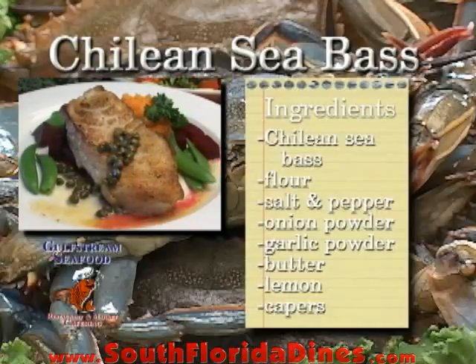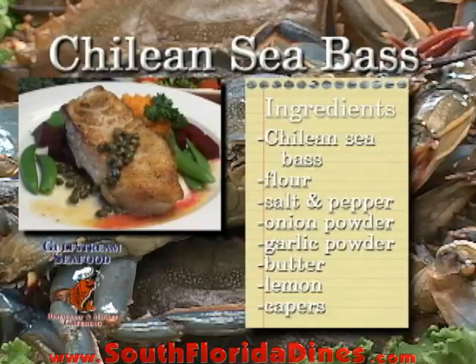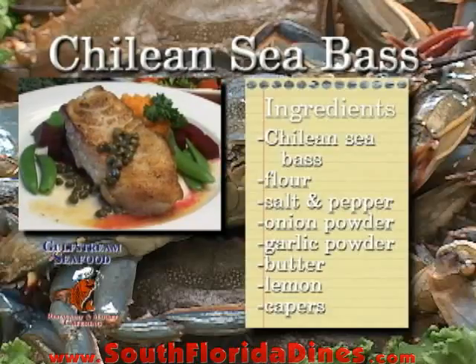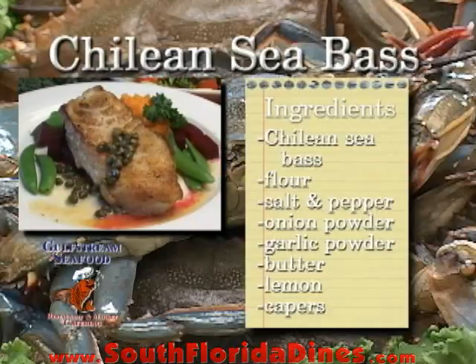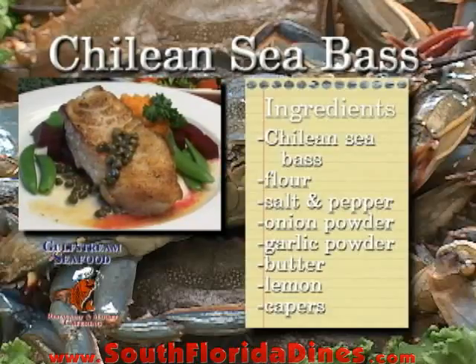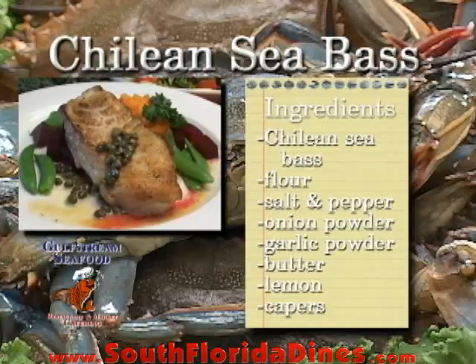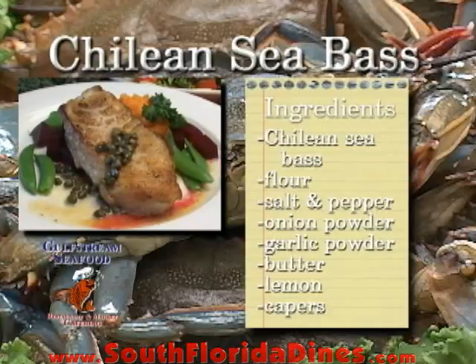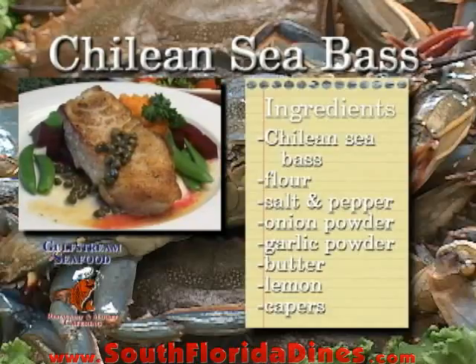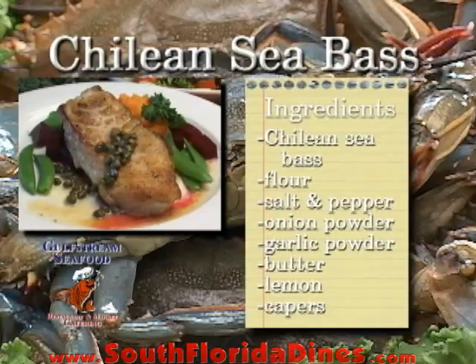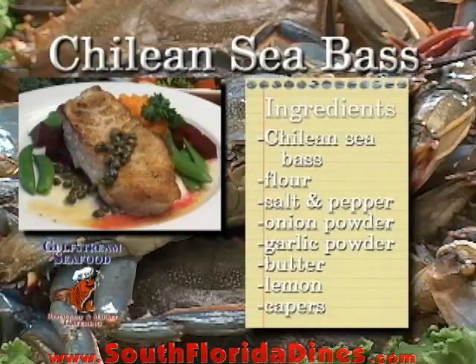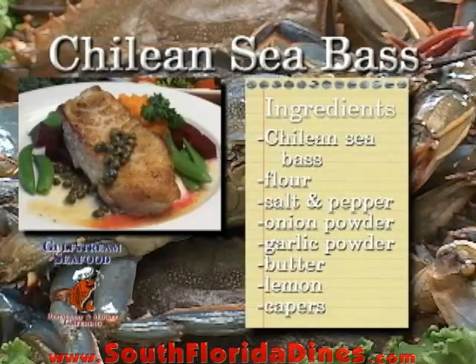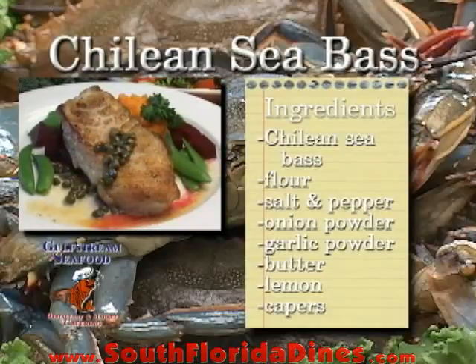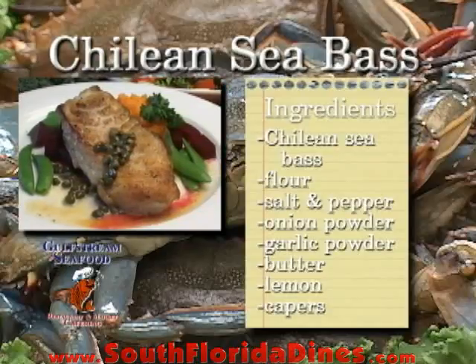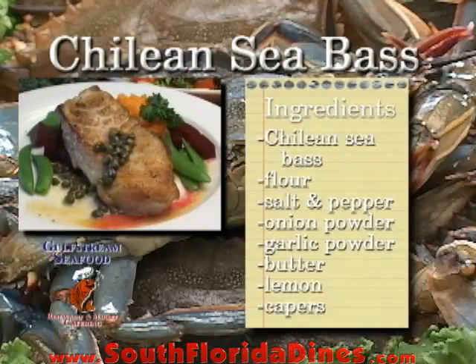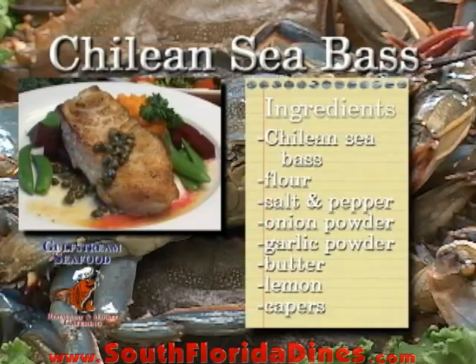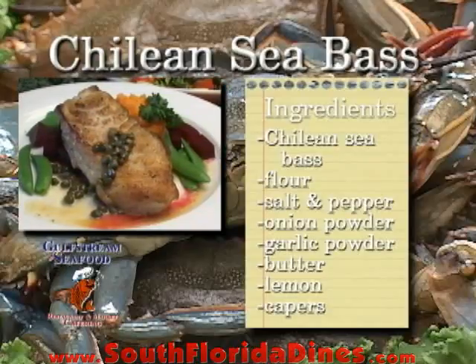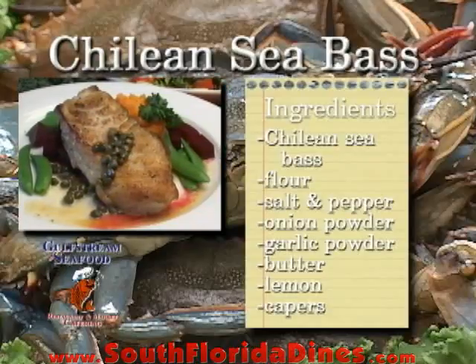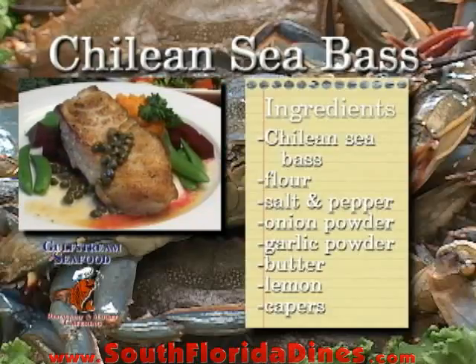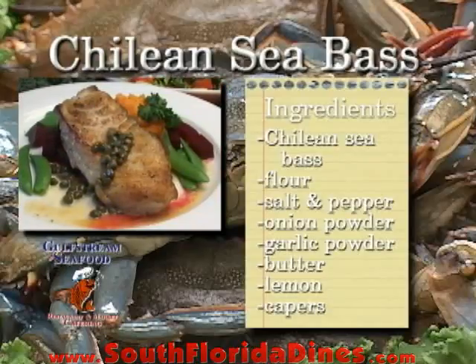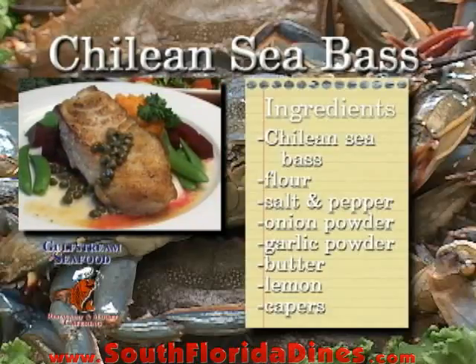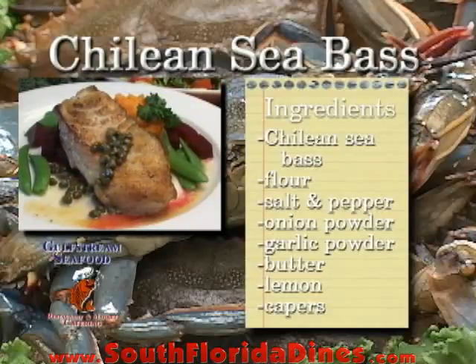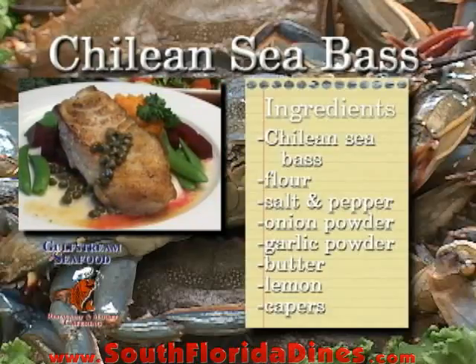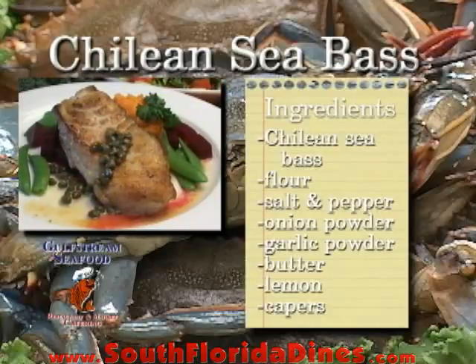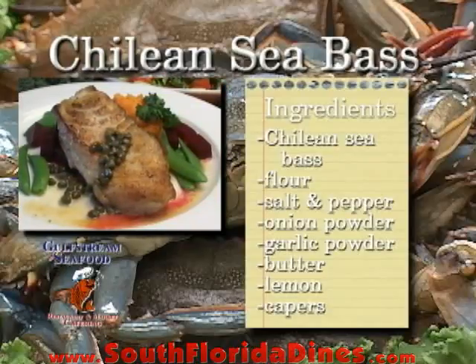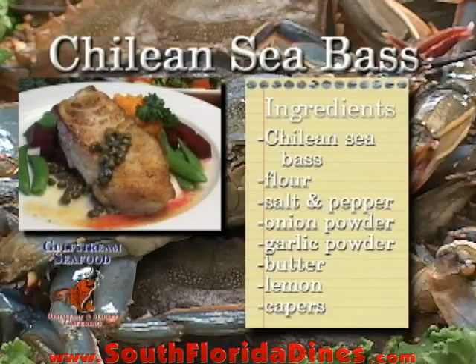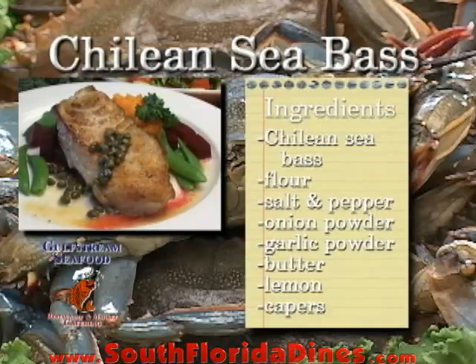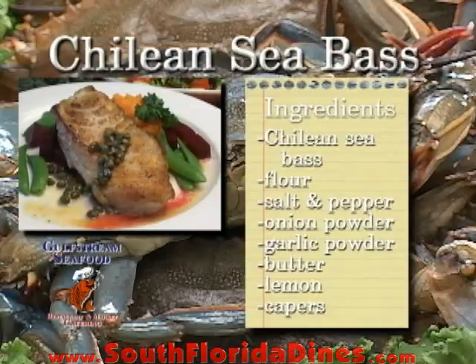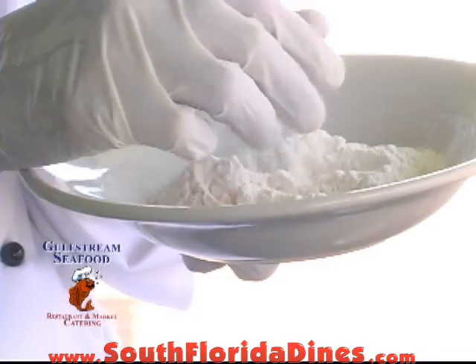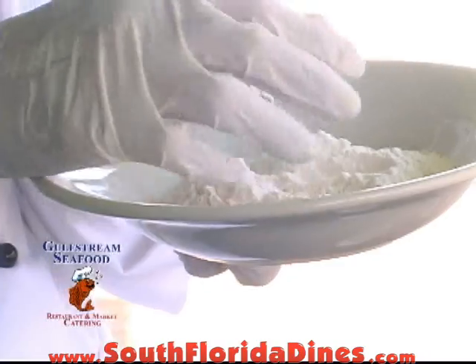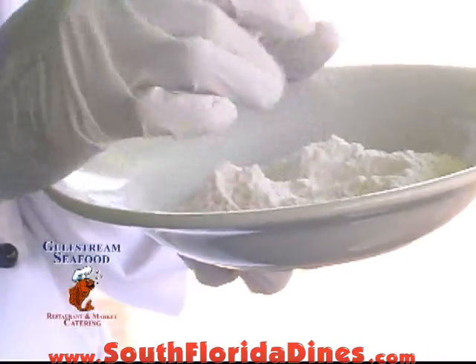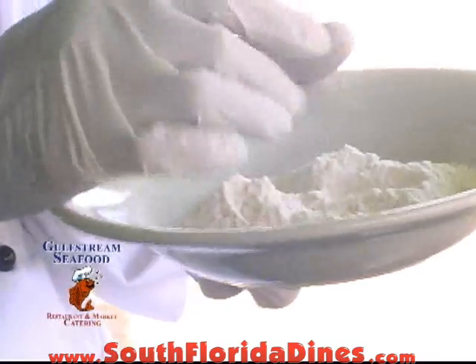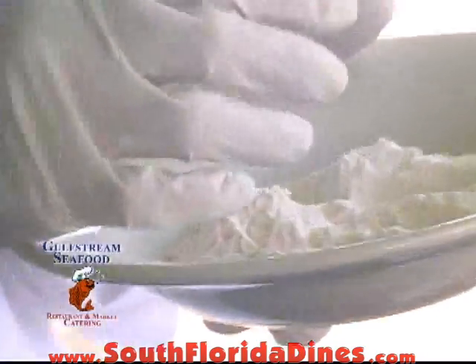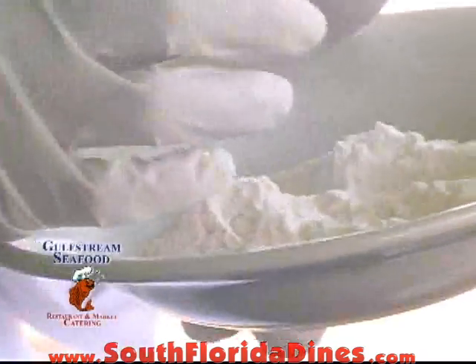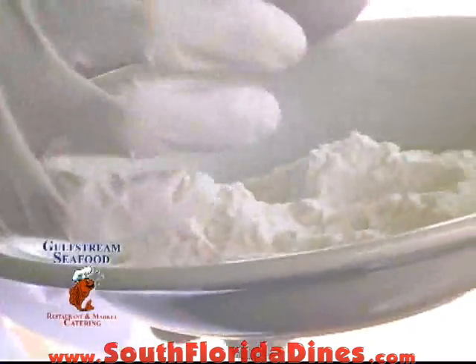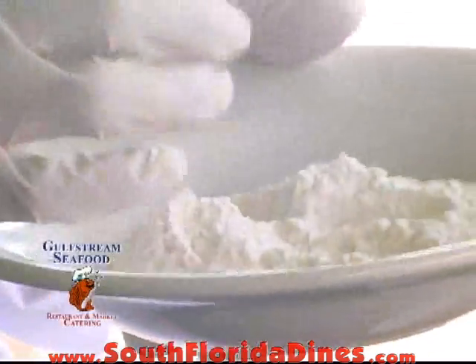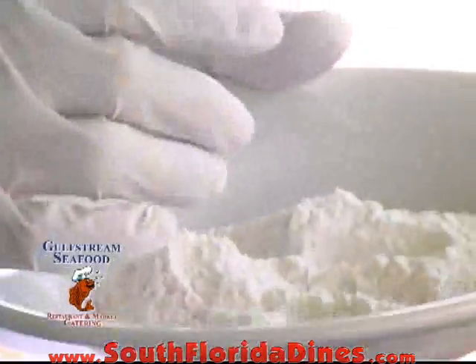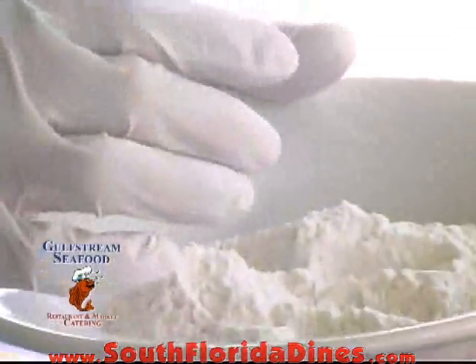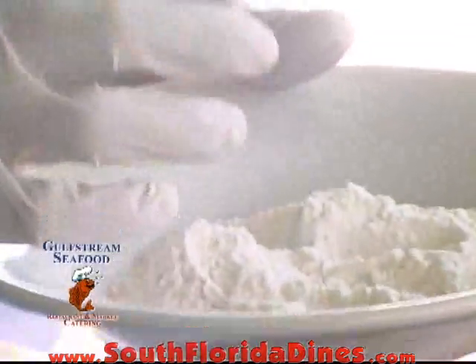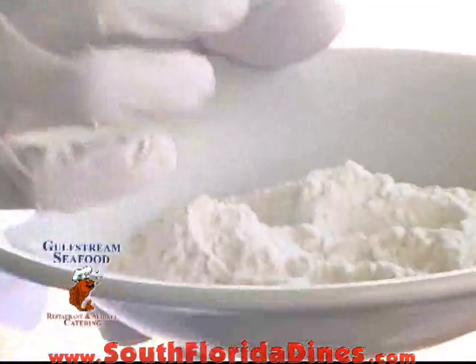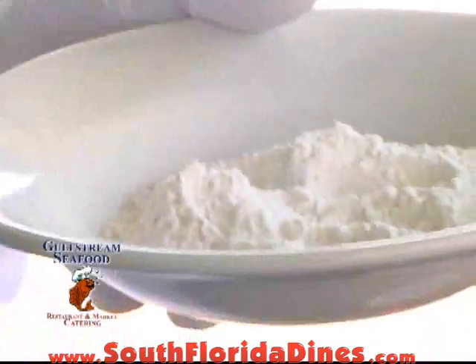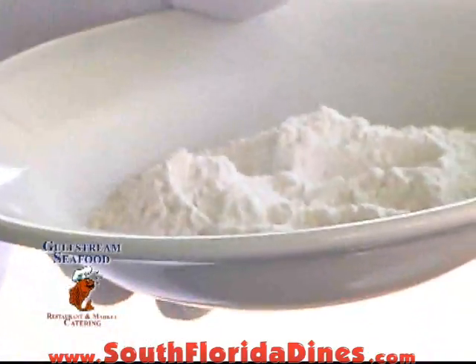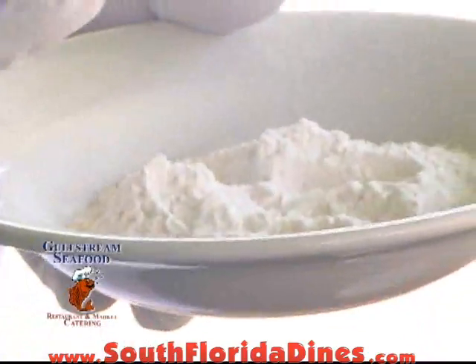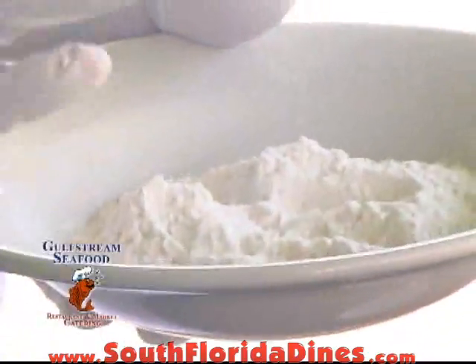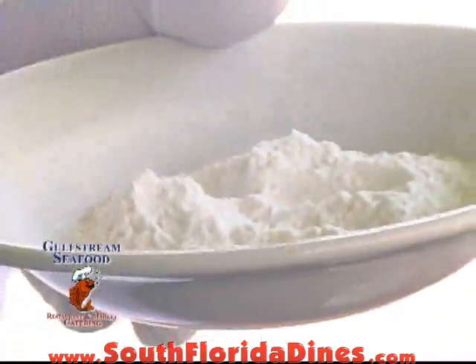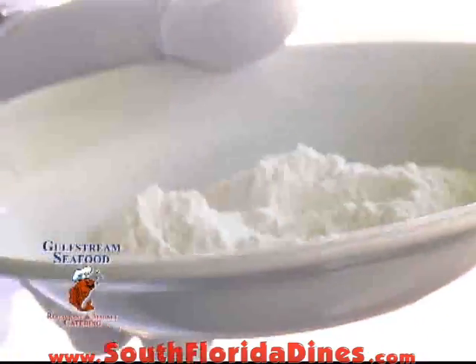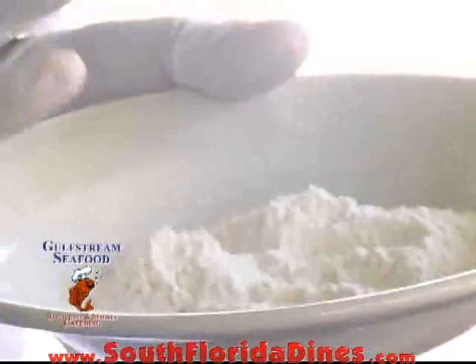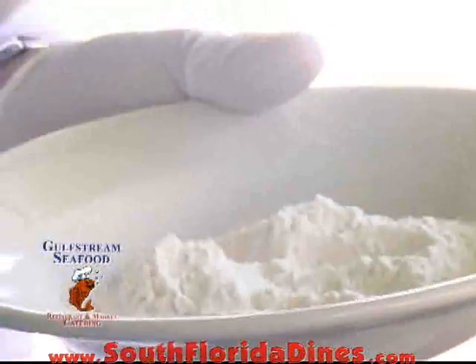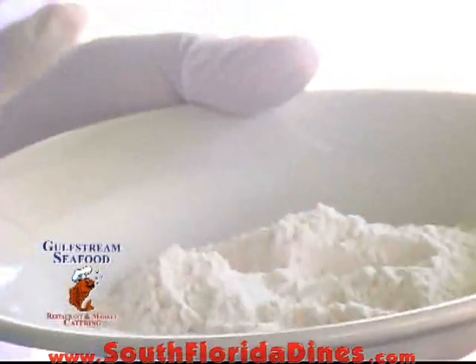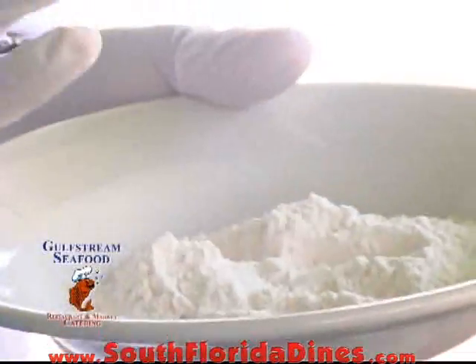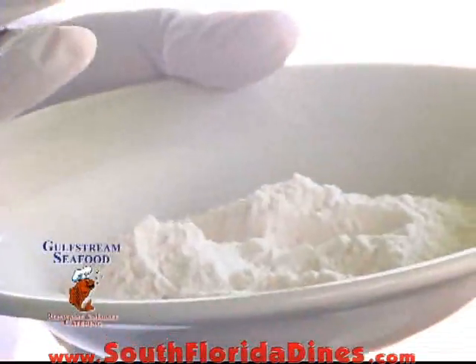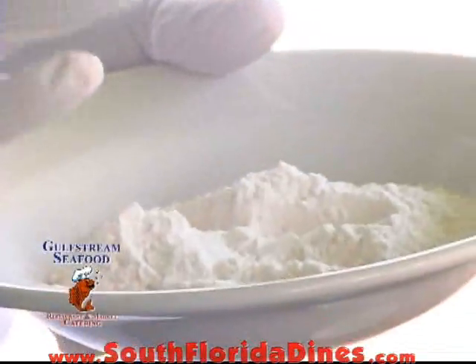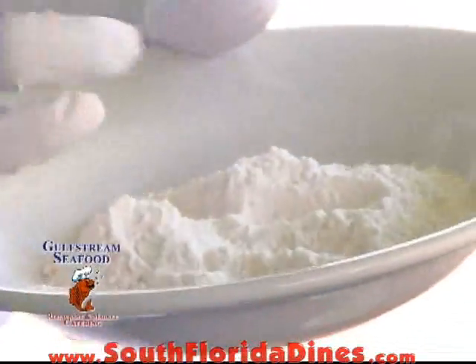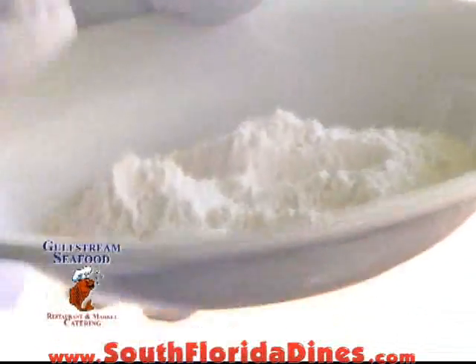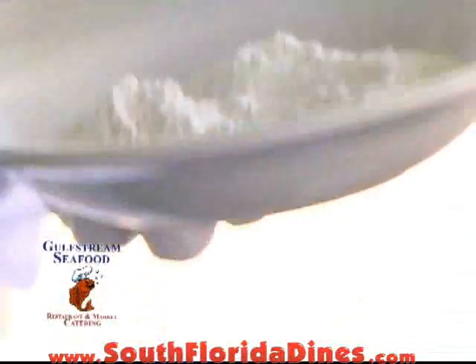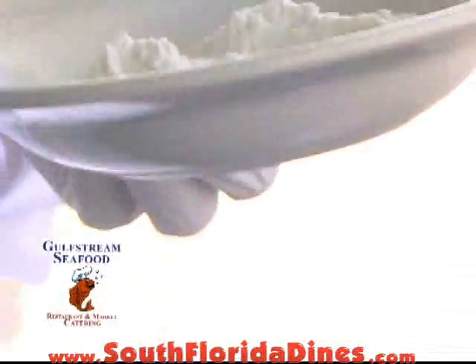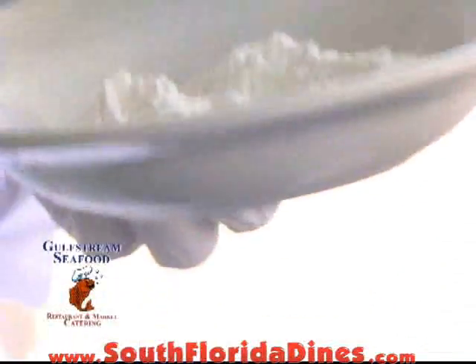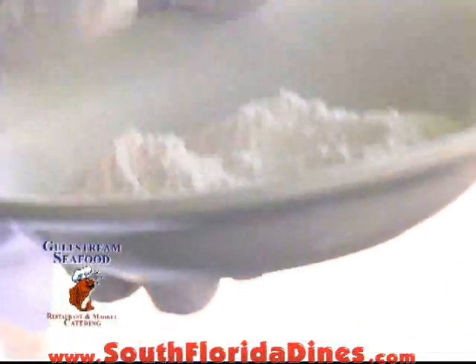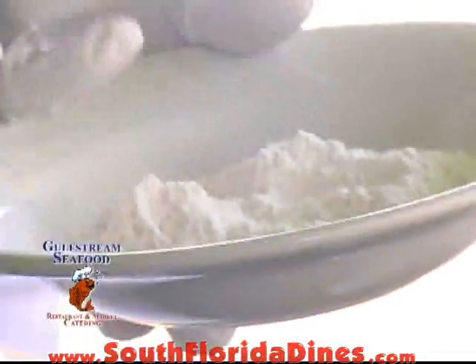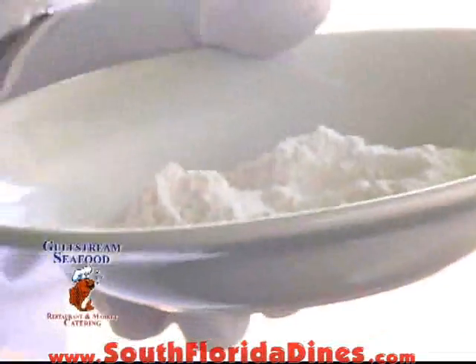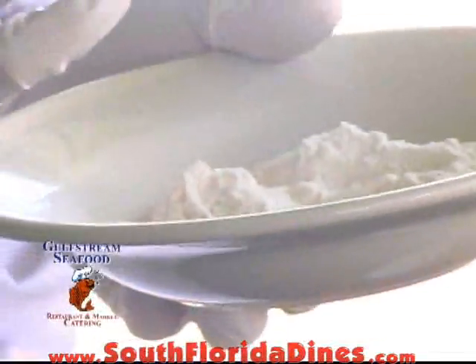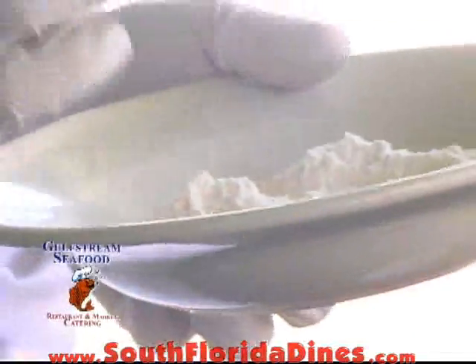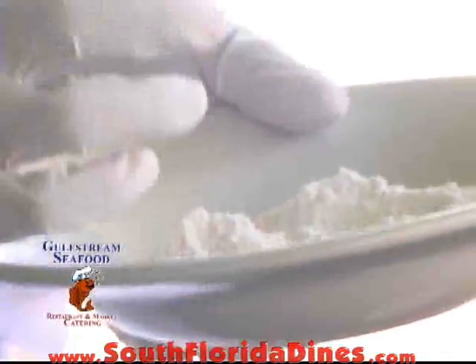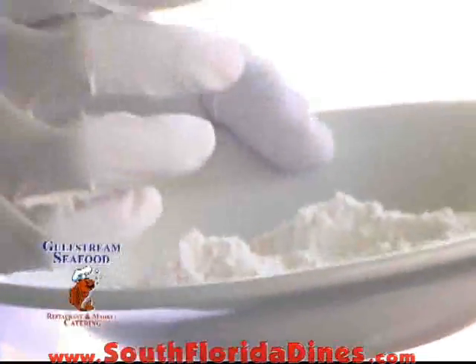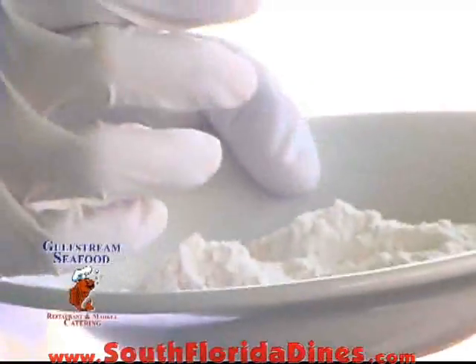The first thing is to season your flour. This is all-purpose flour, salt and pepper. Make sure you have a little garlic powder and a little onion powder.